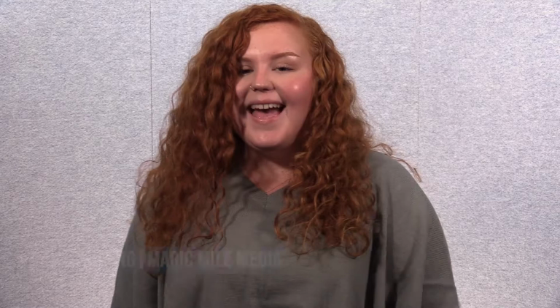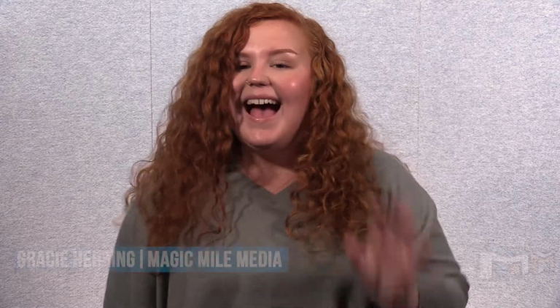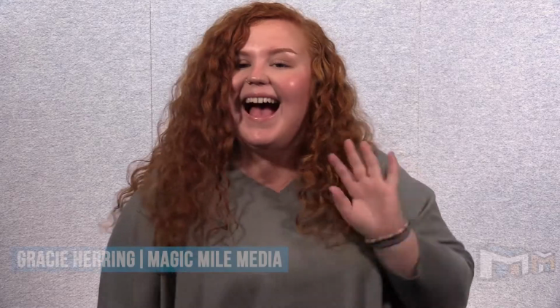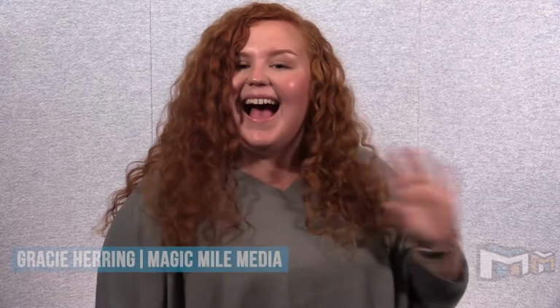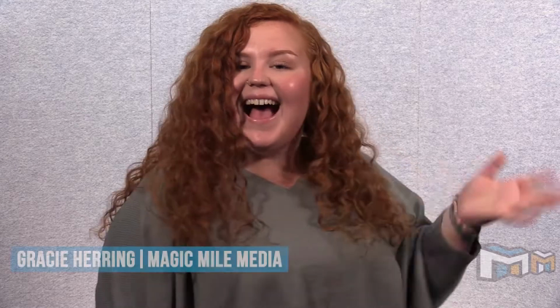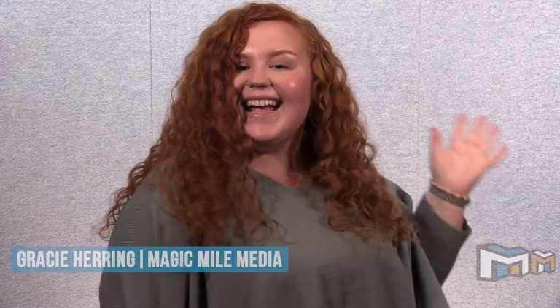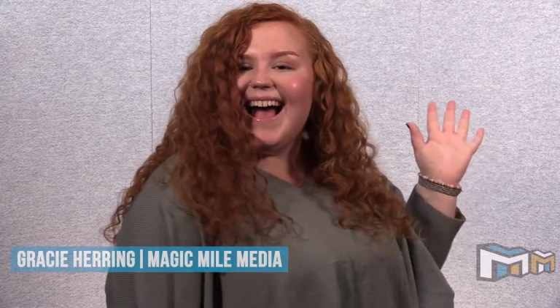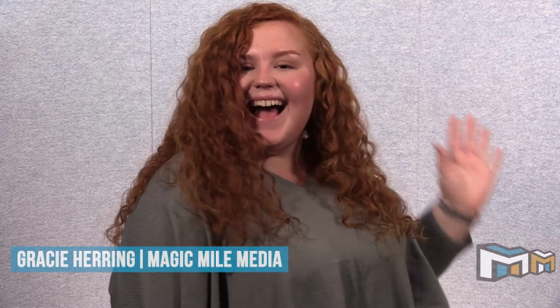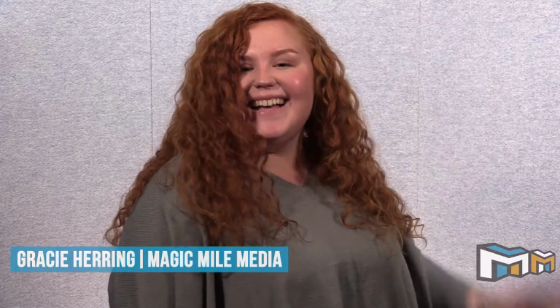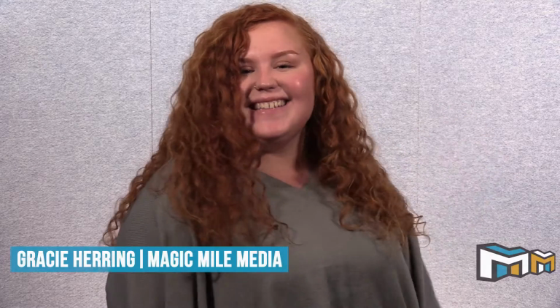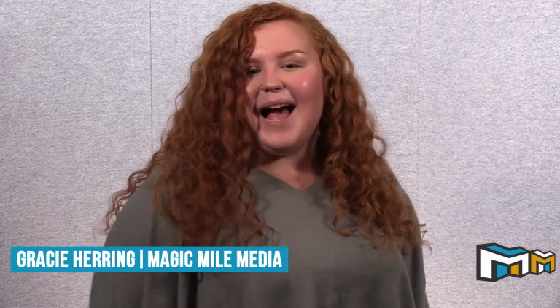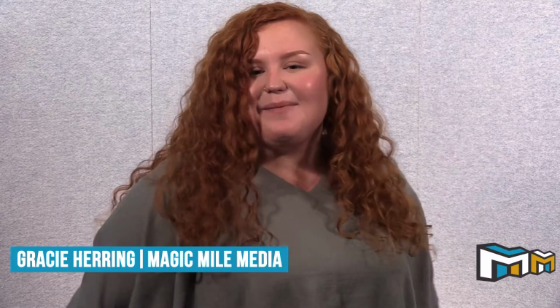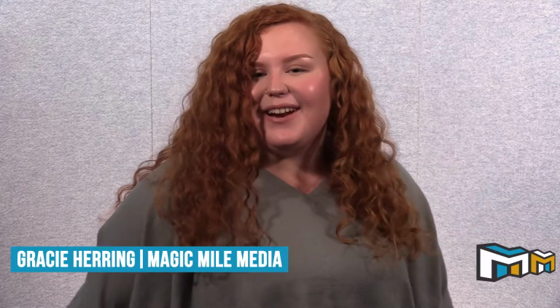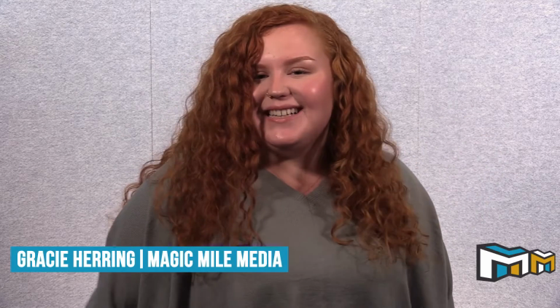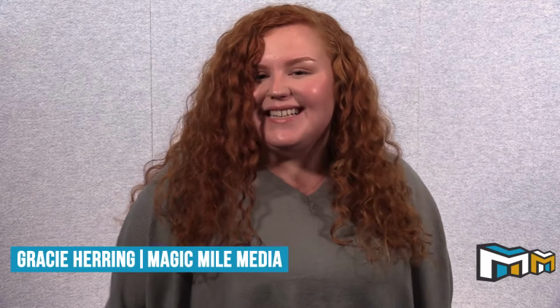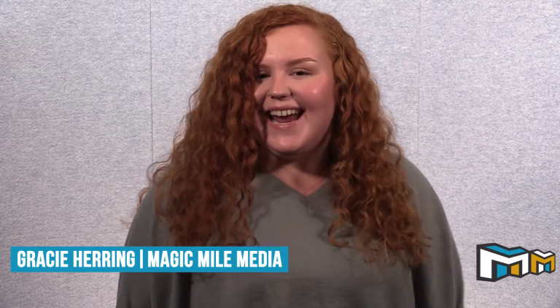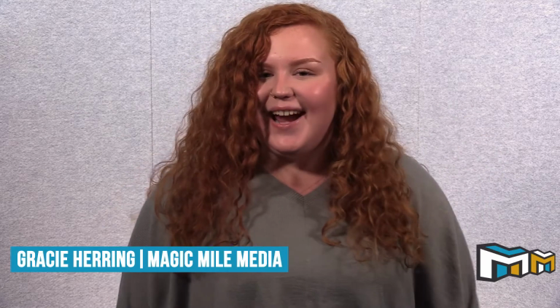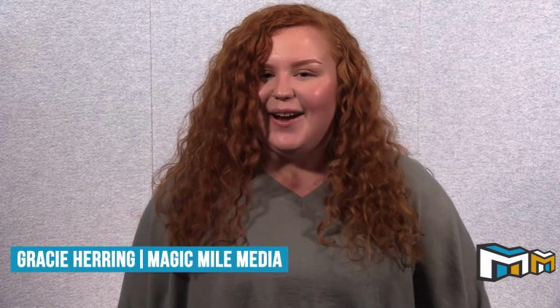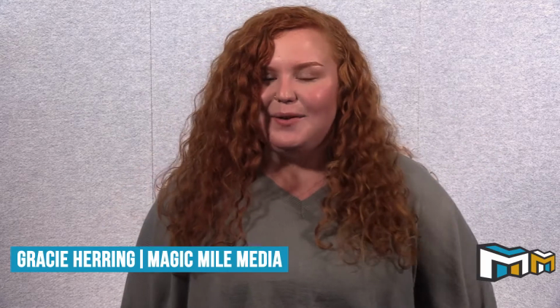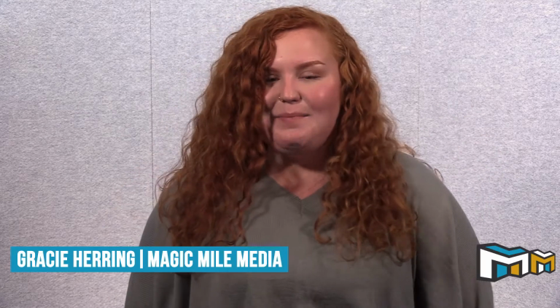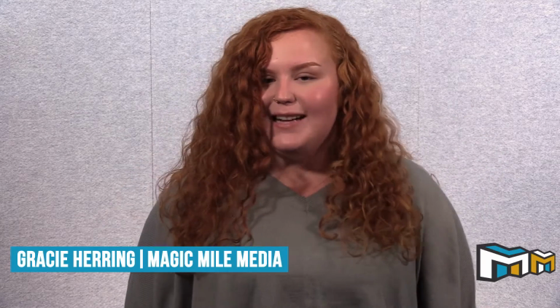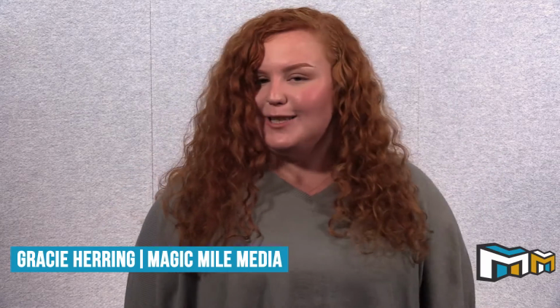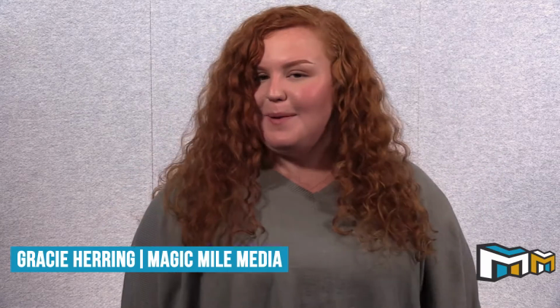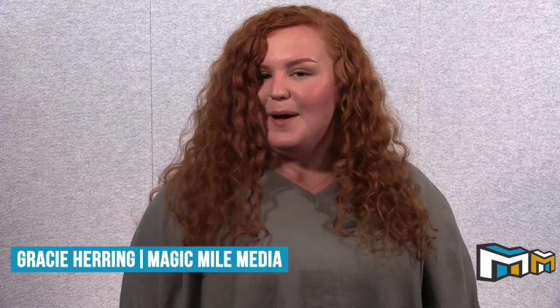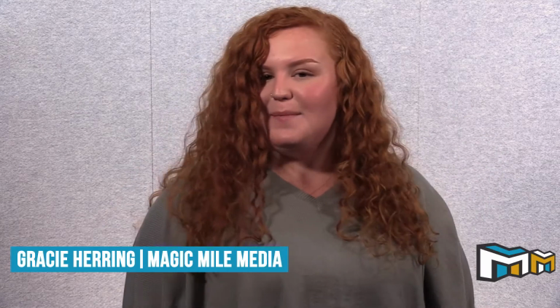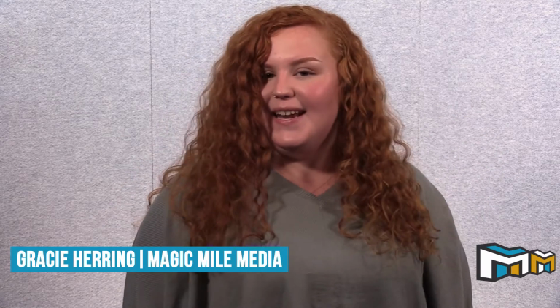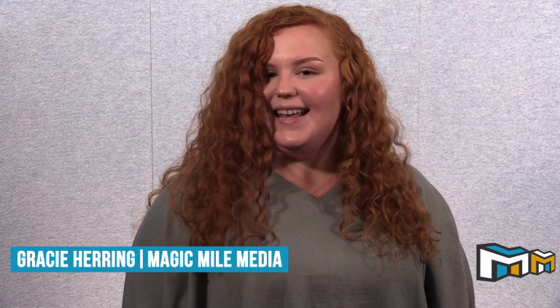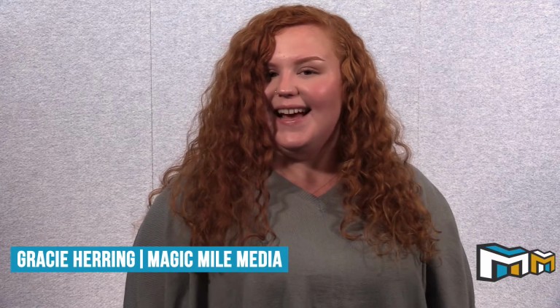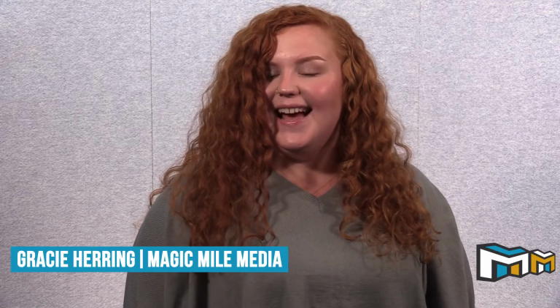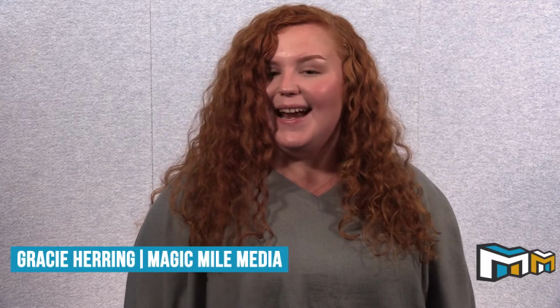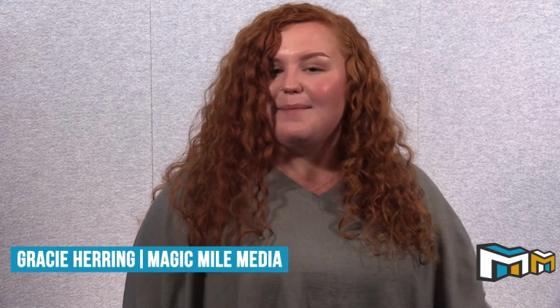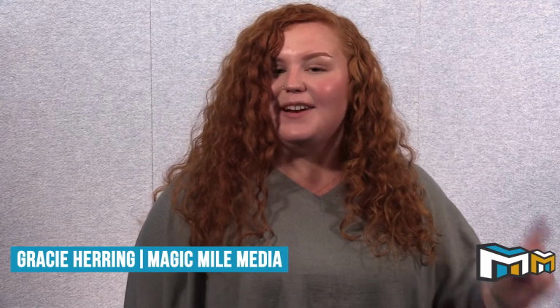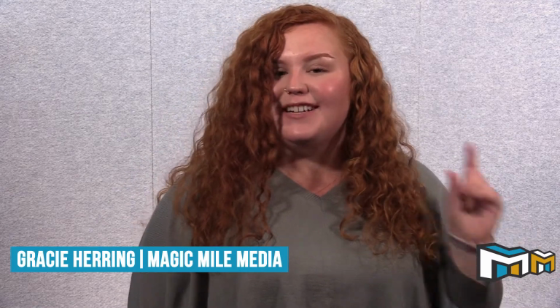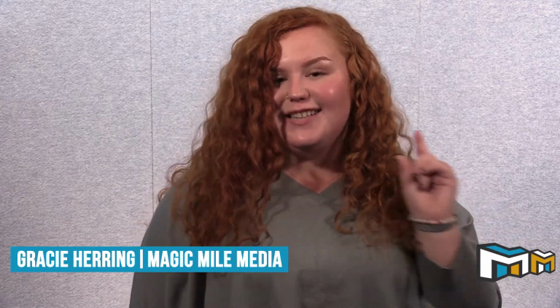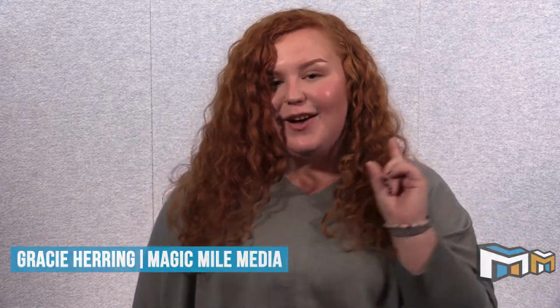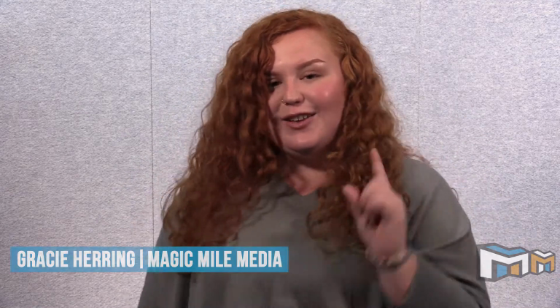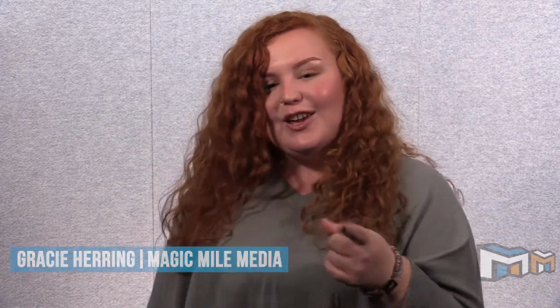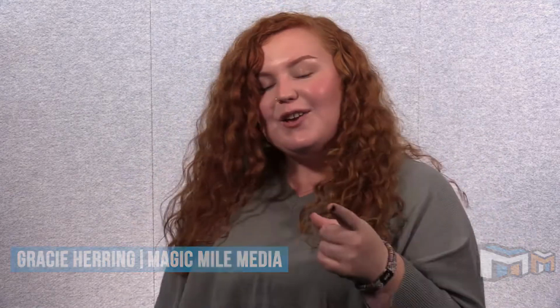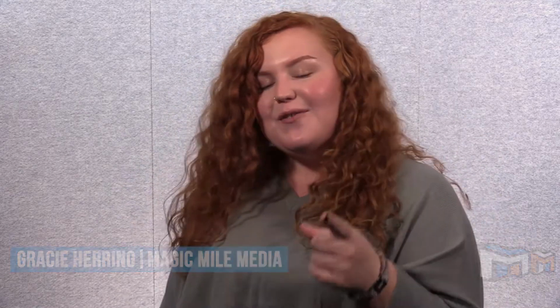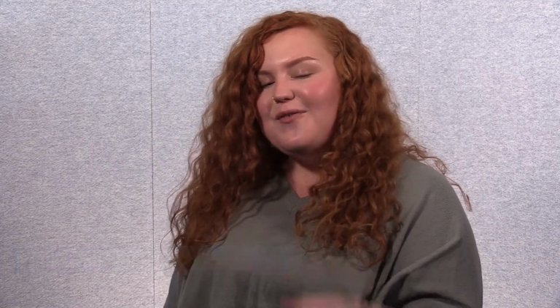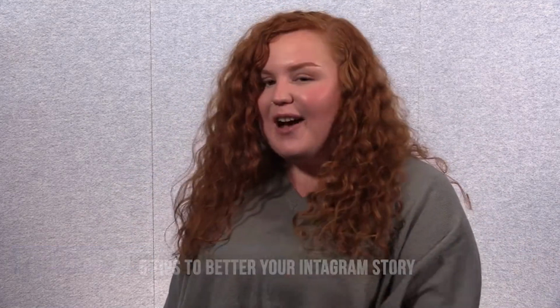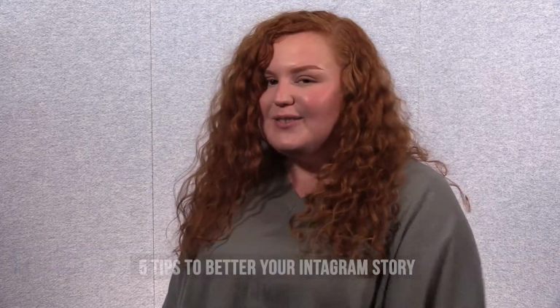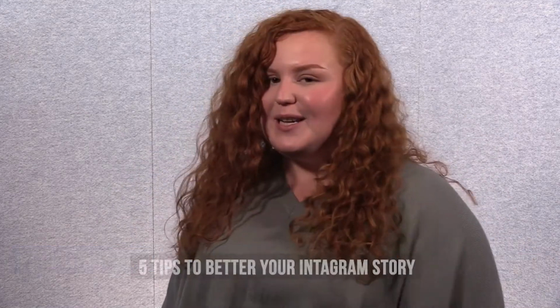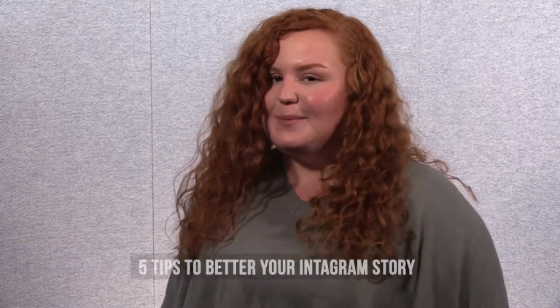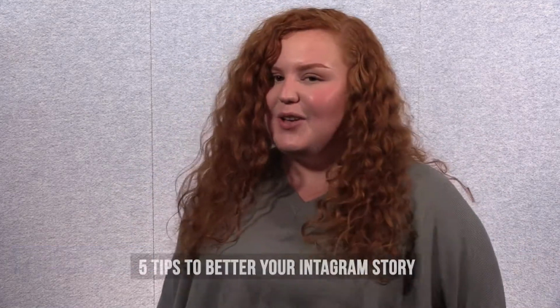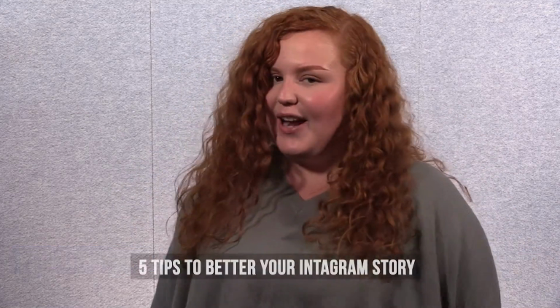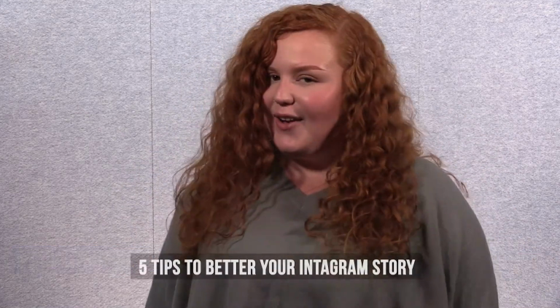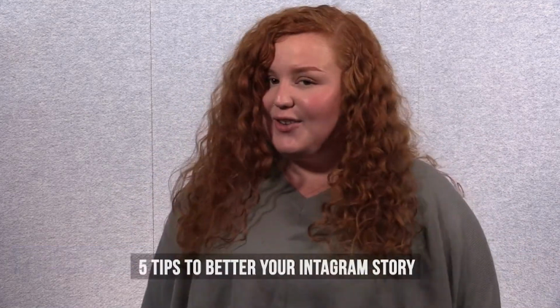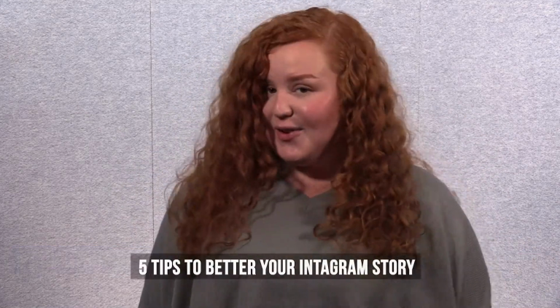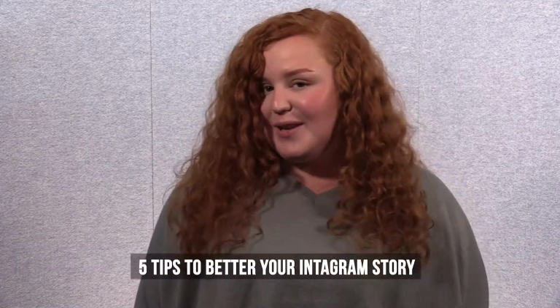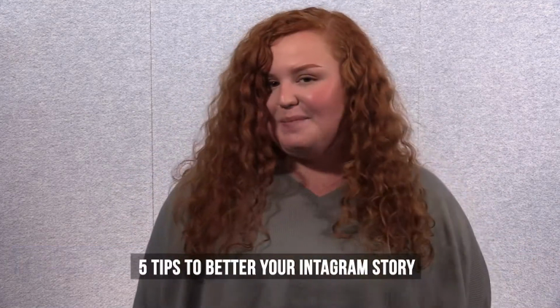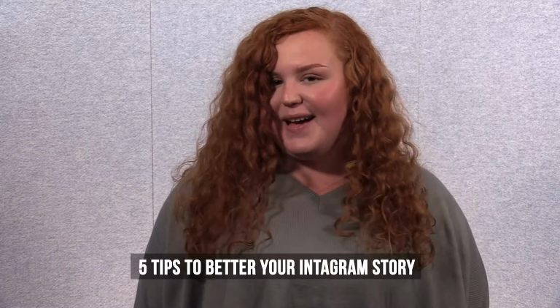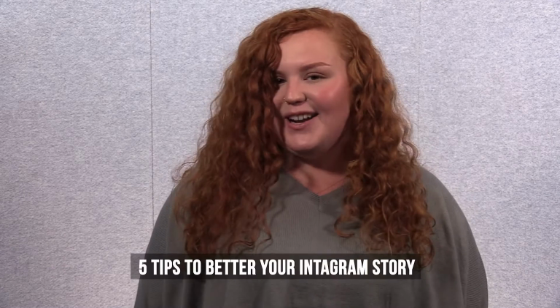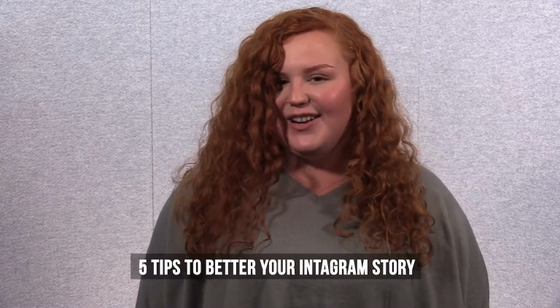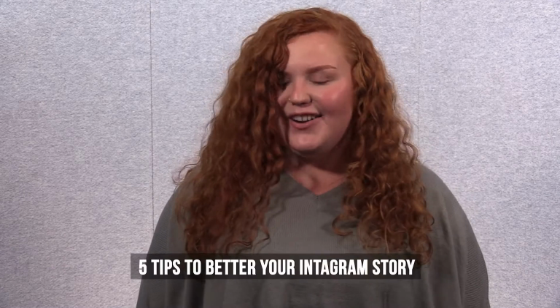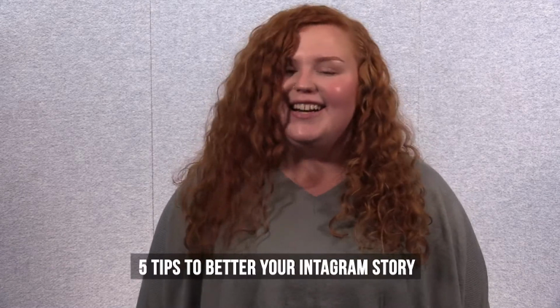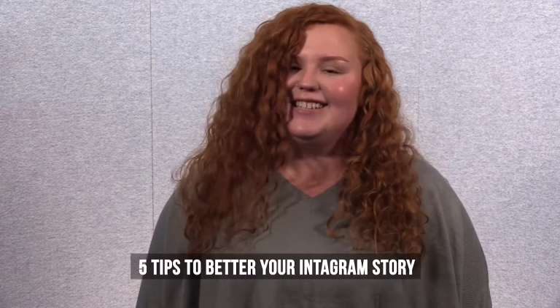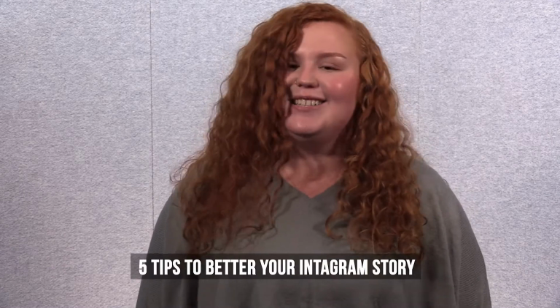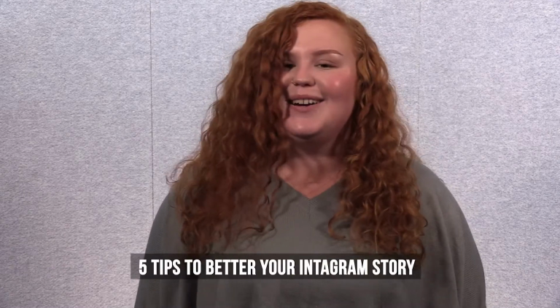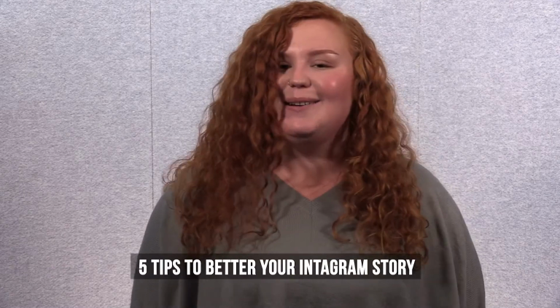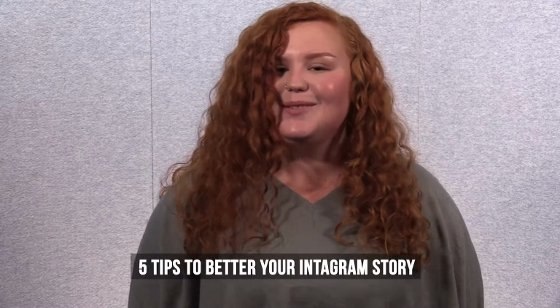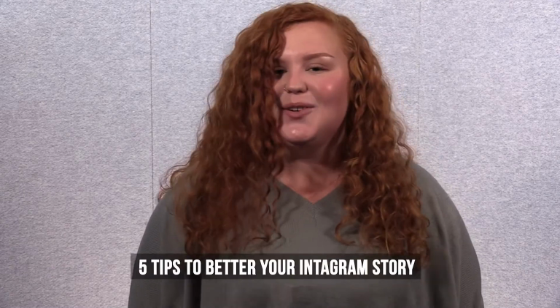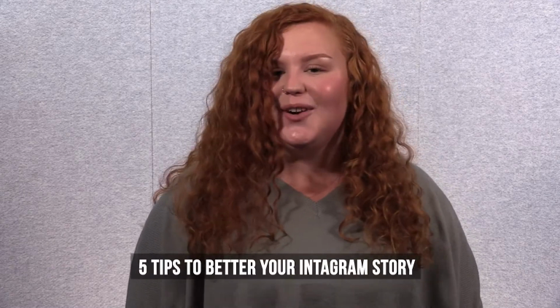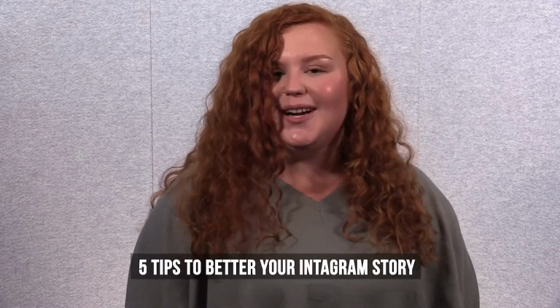Hi guys, I'm Gracie Herring with Magic Mile Media and I'm here to tell you 5 tips on how you can better your Instagram story.